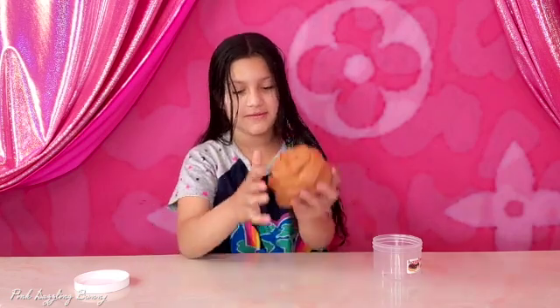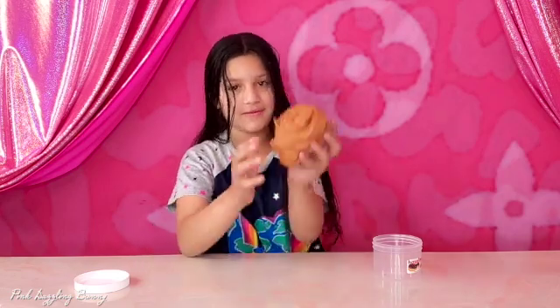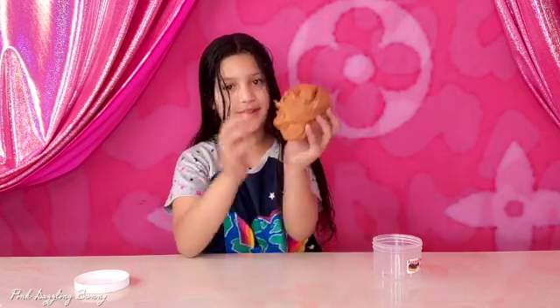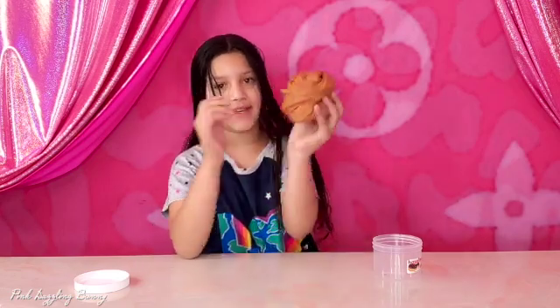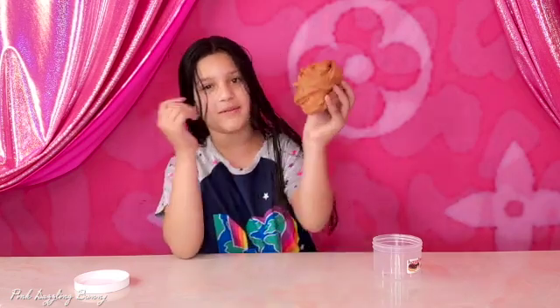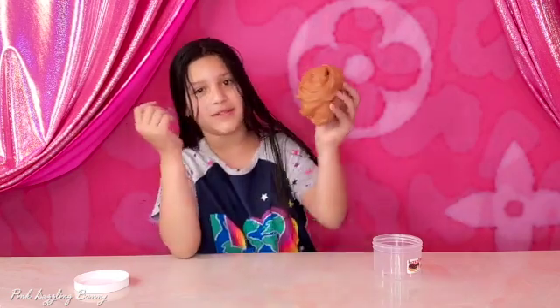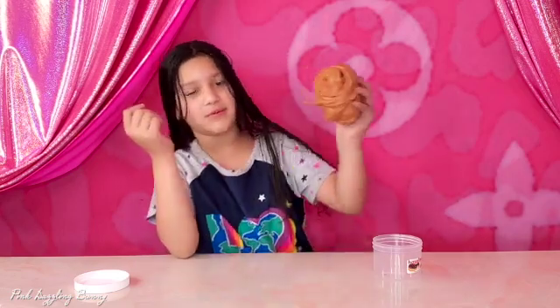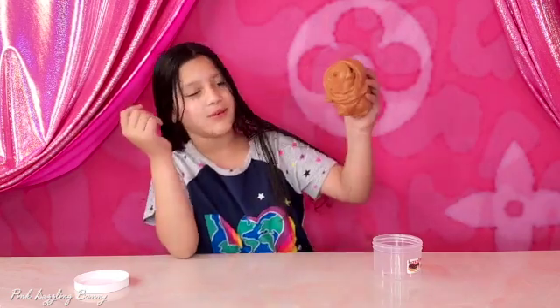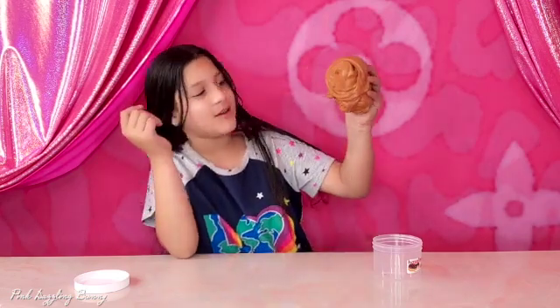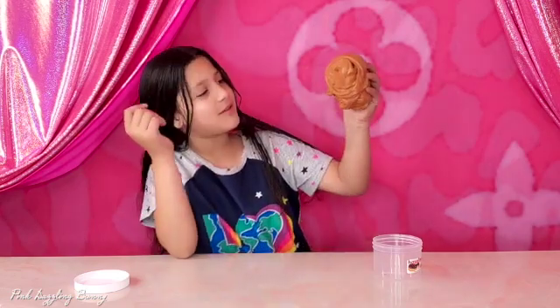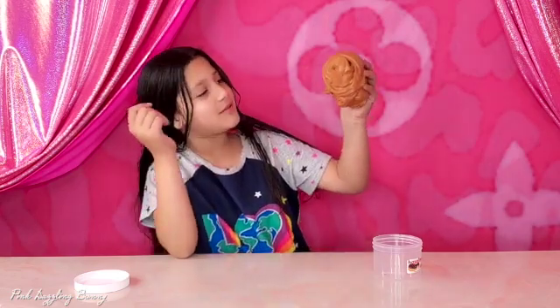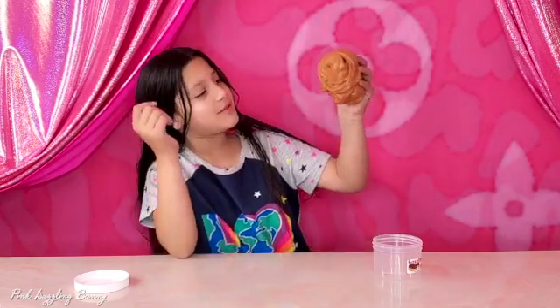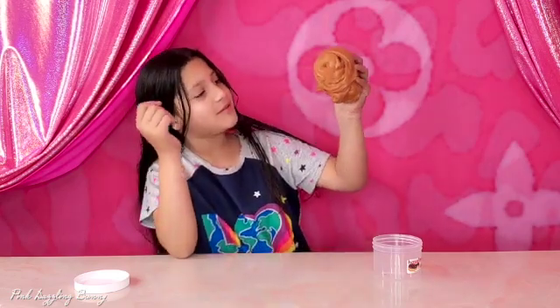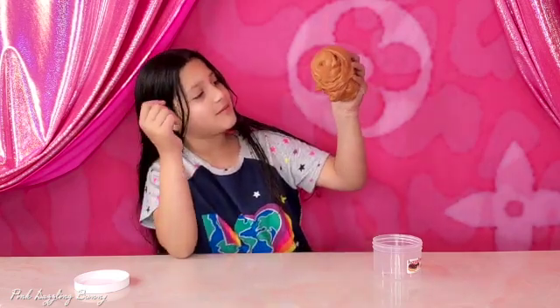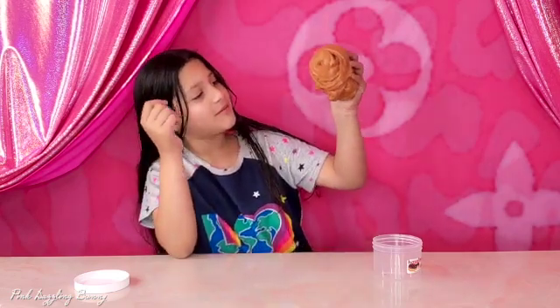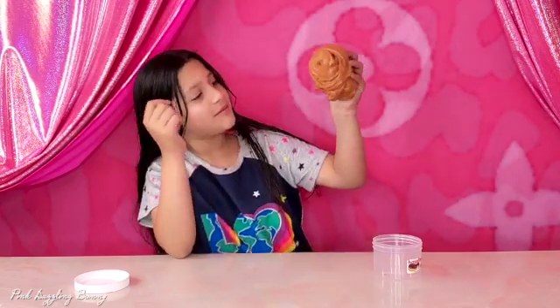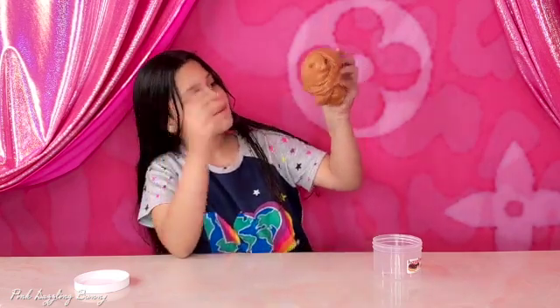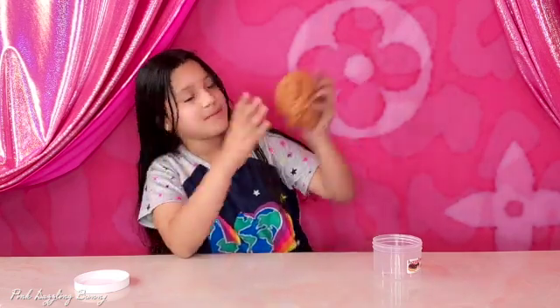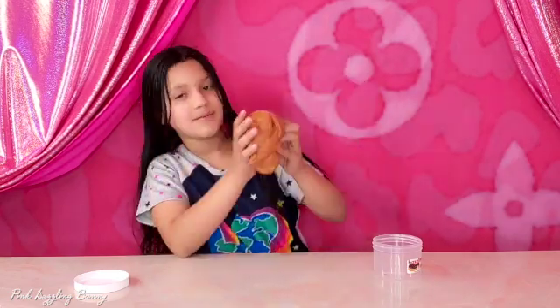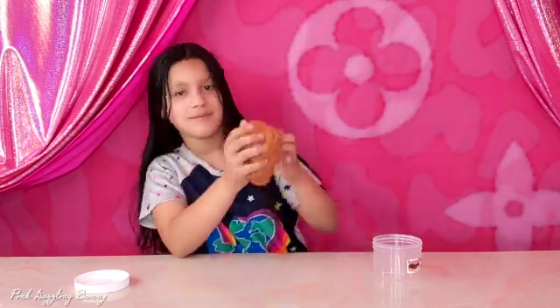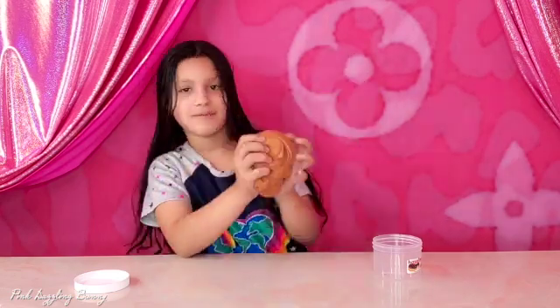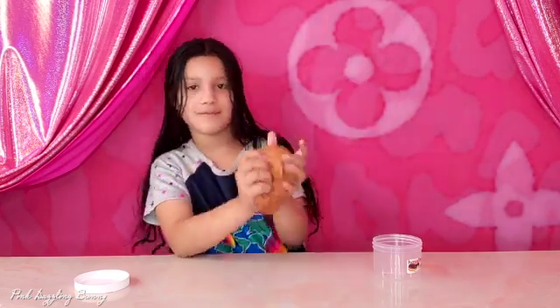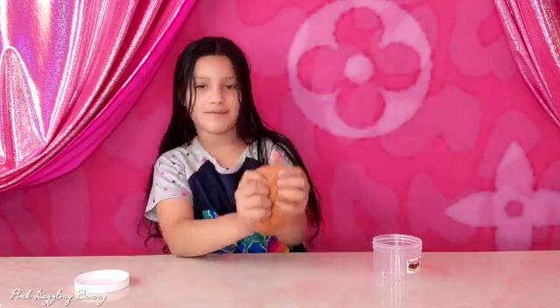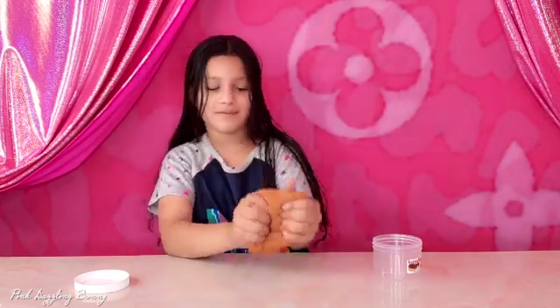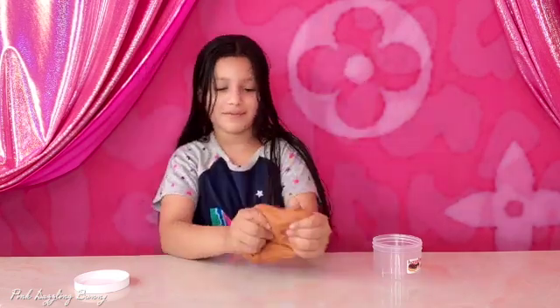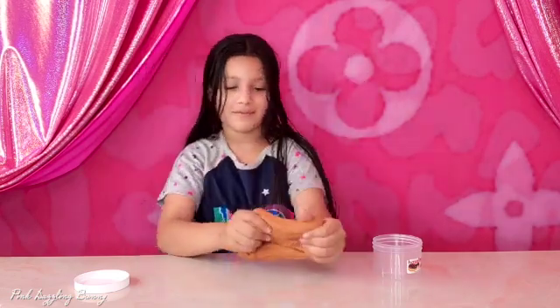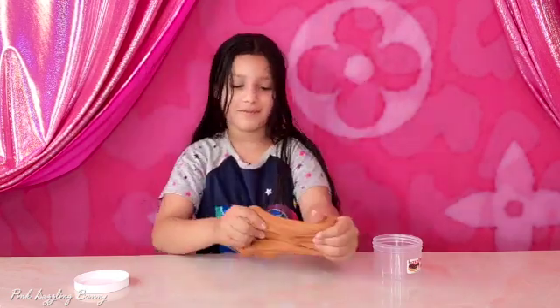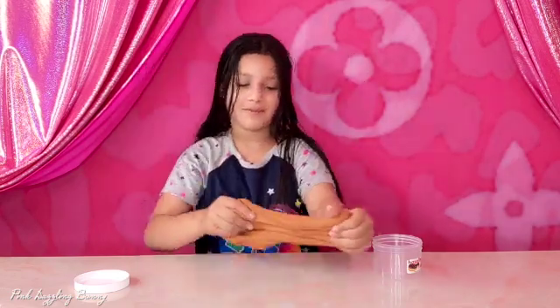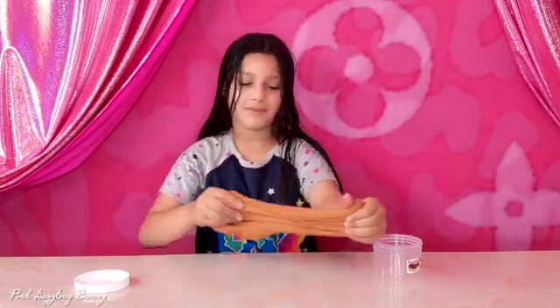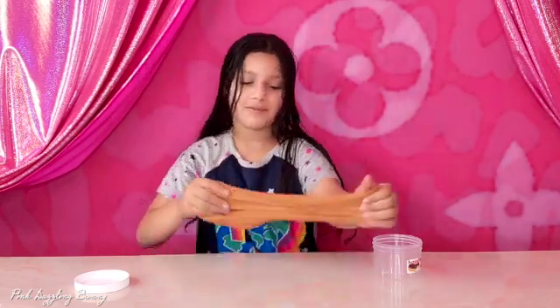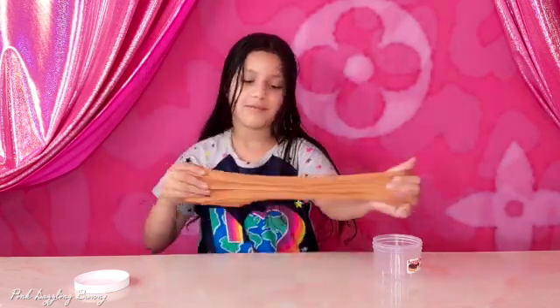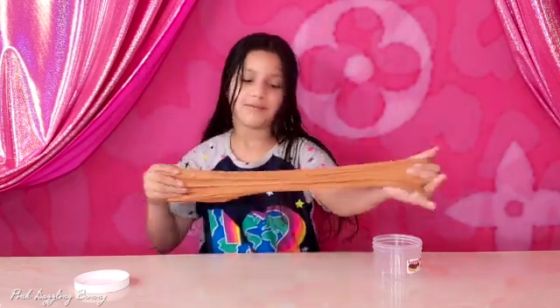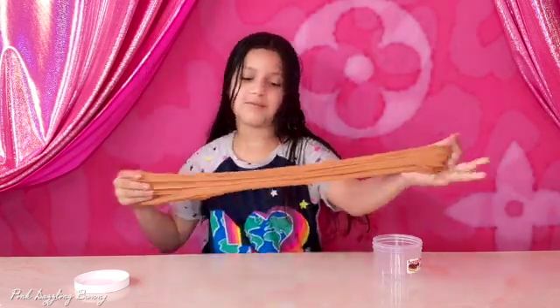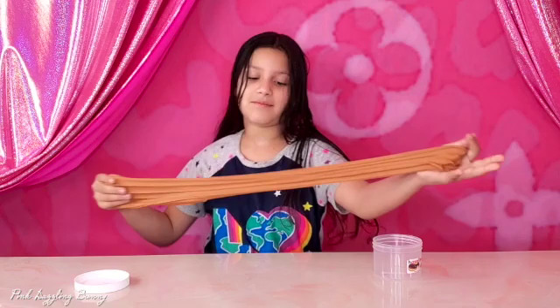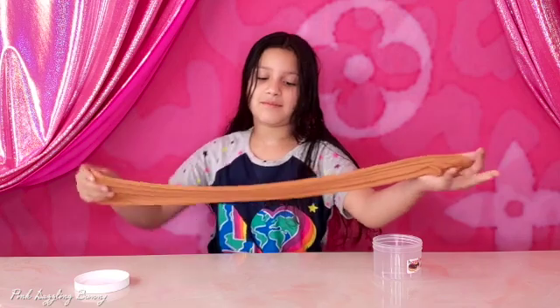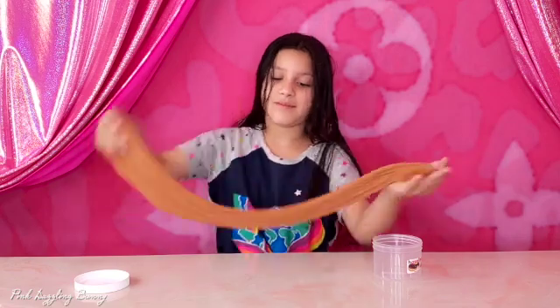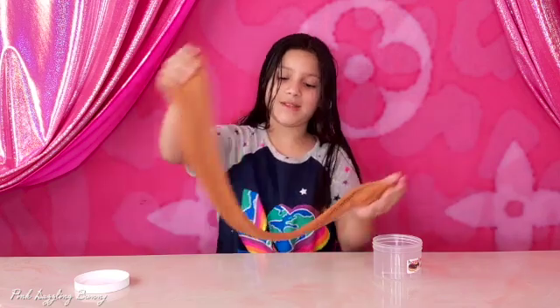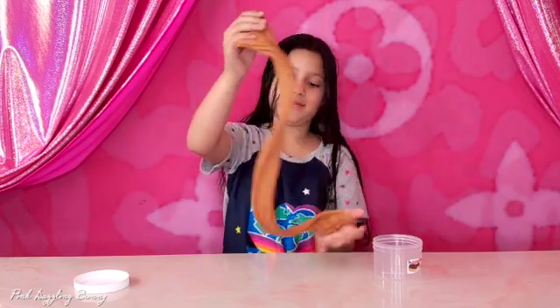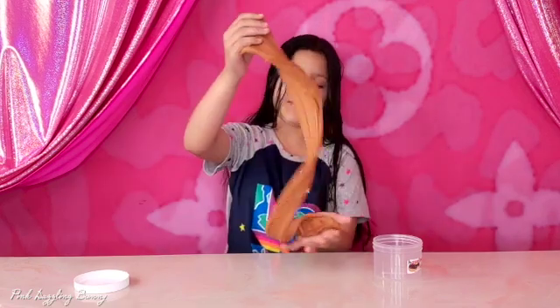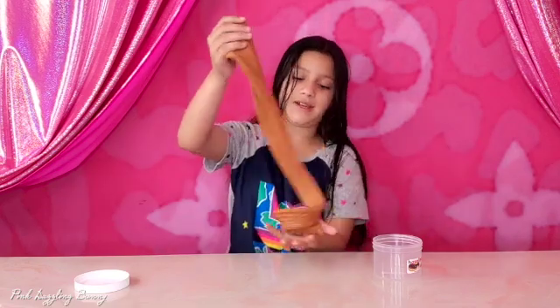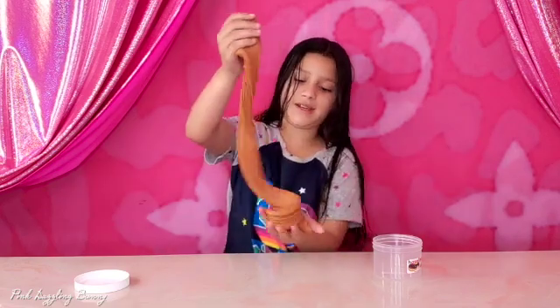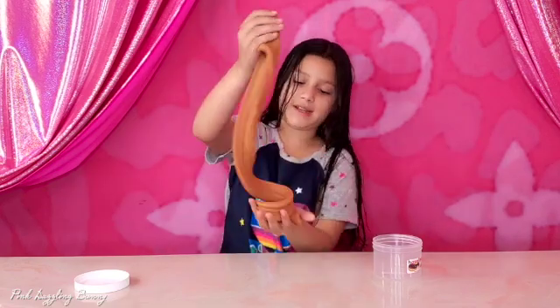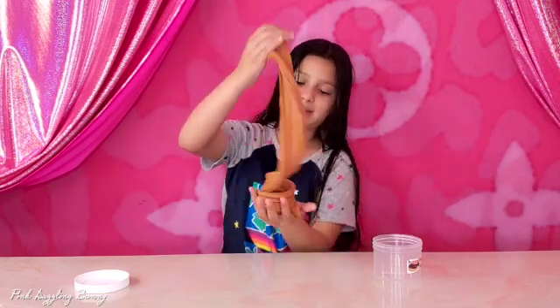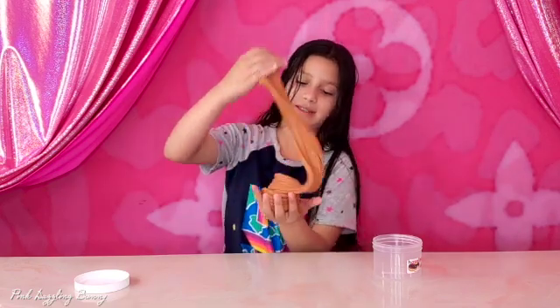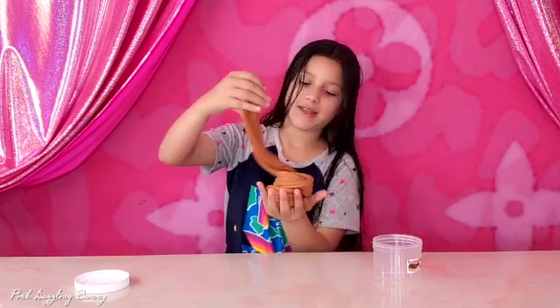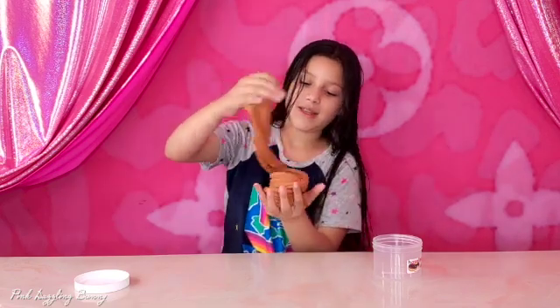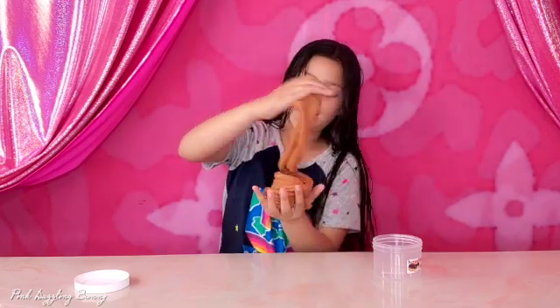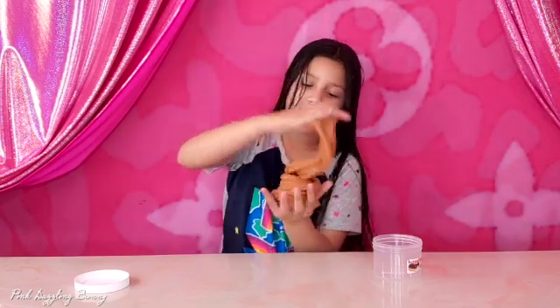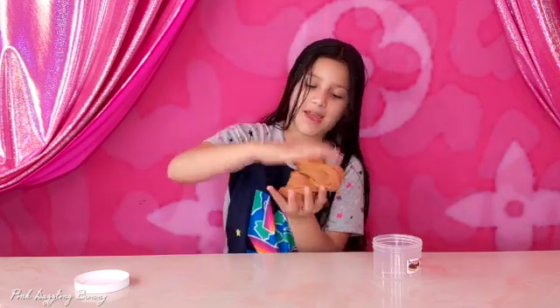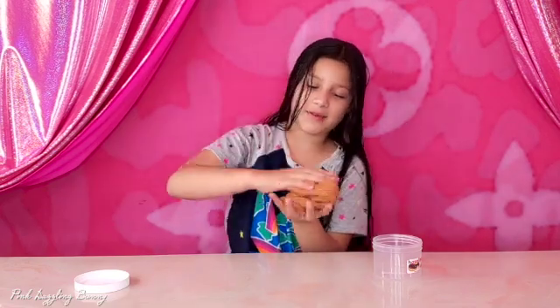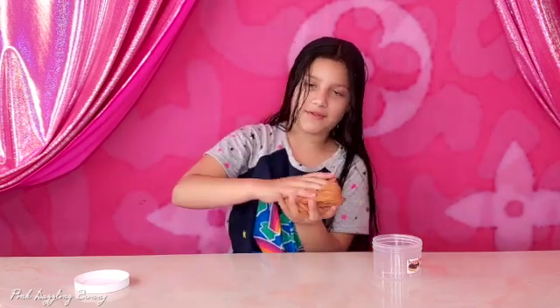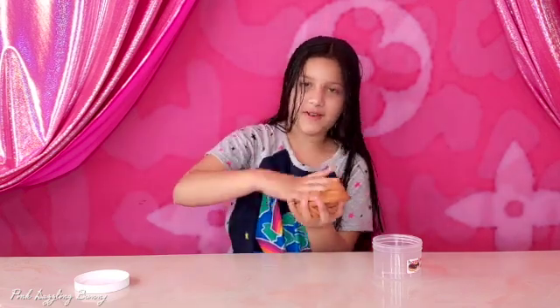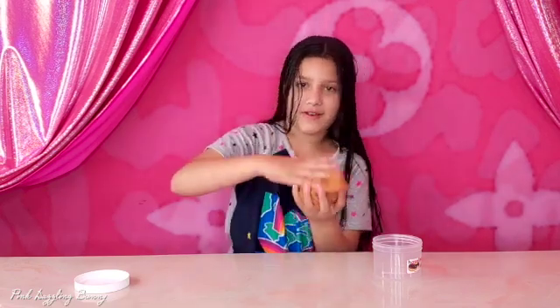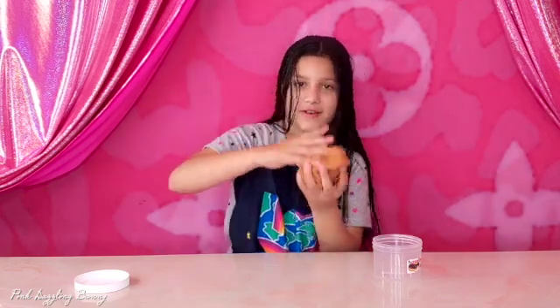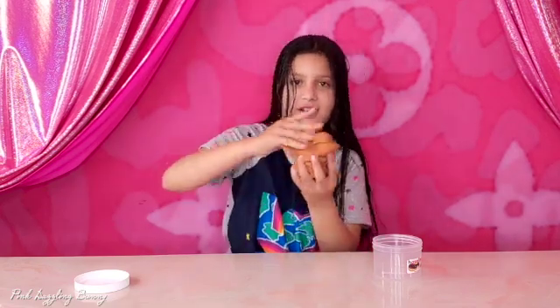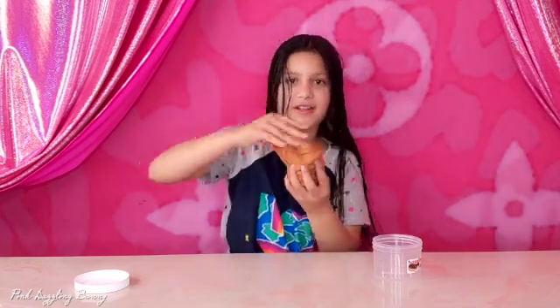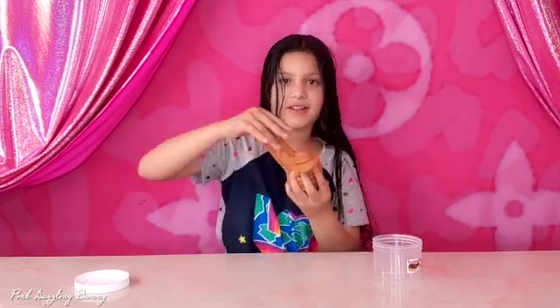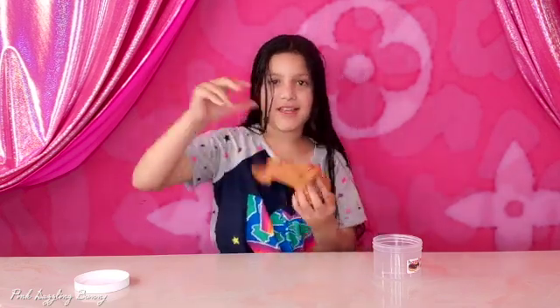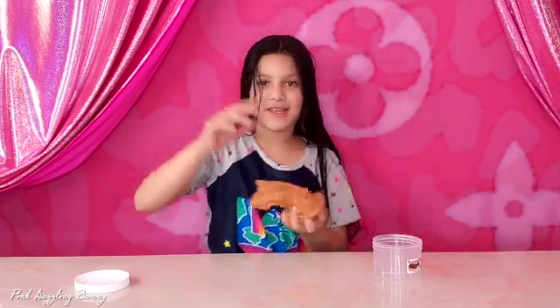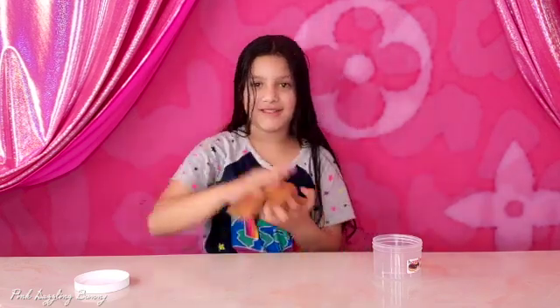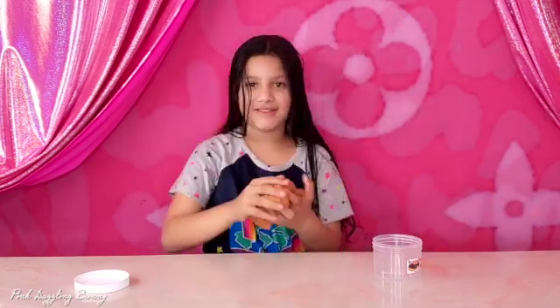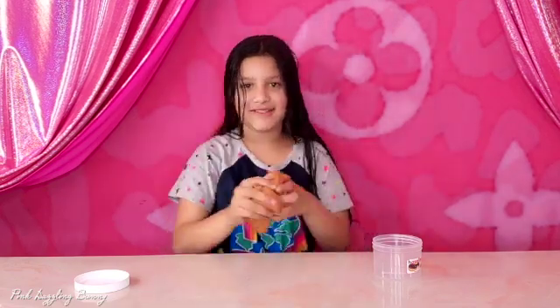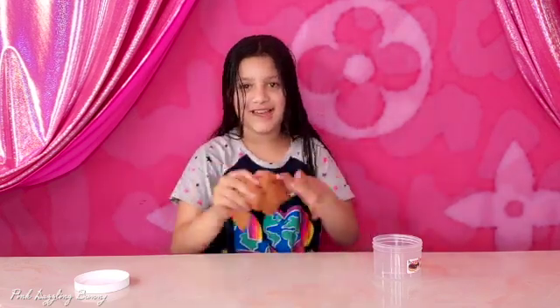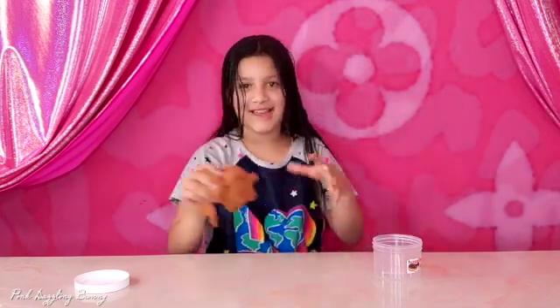Look at my smile. It's really nice. And my favorite chocolate in the jar.